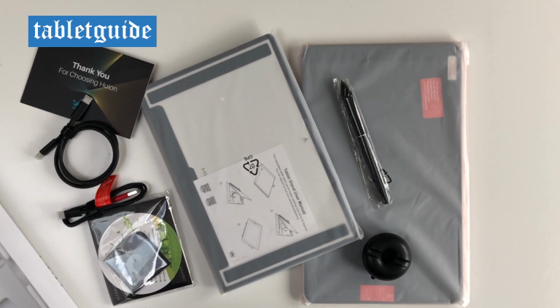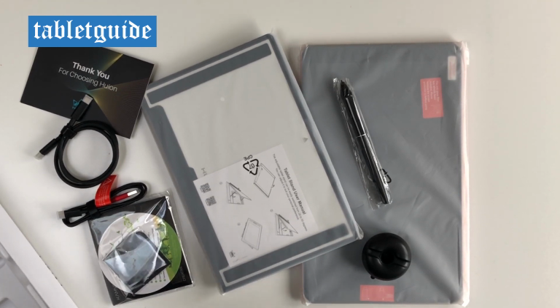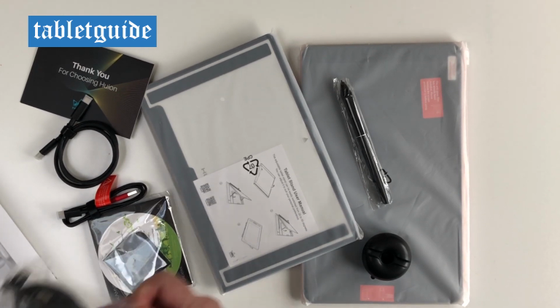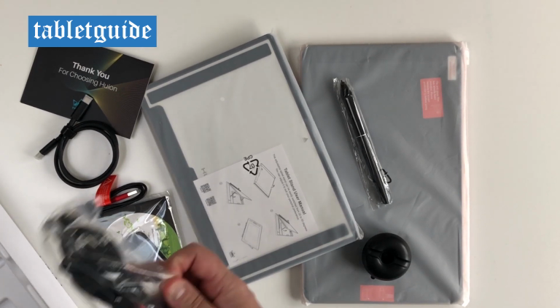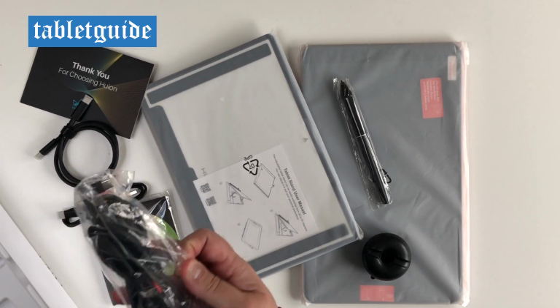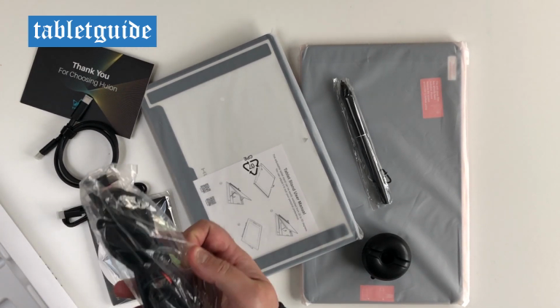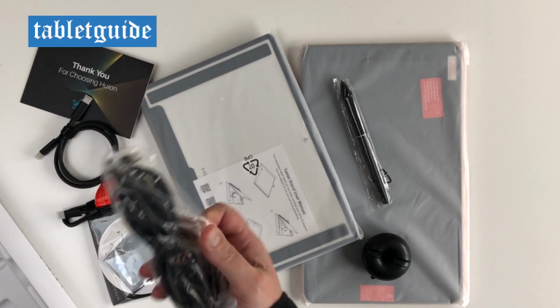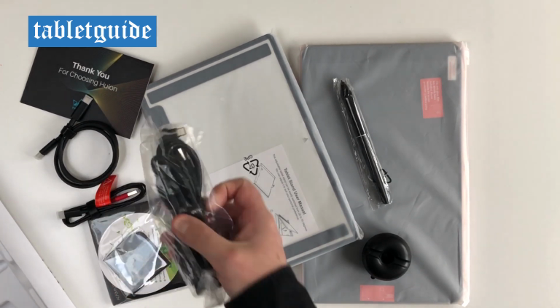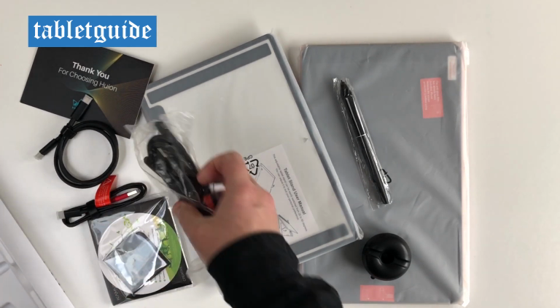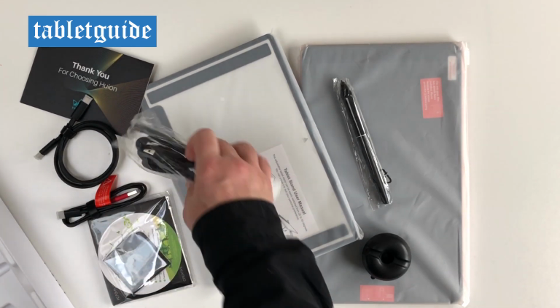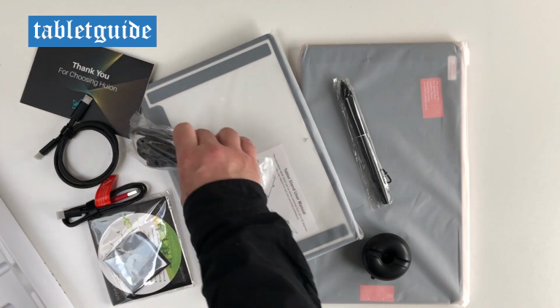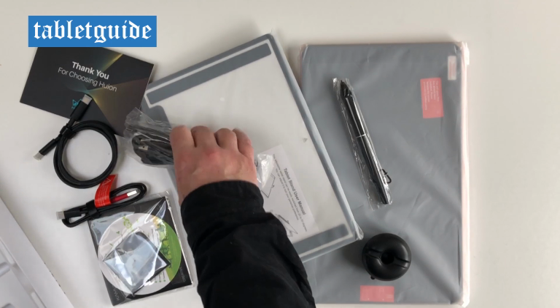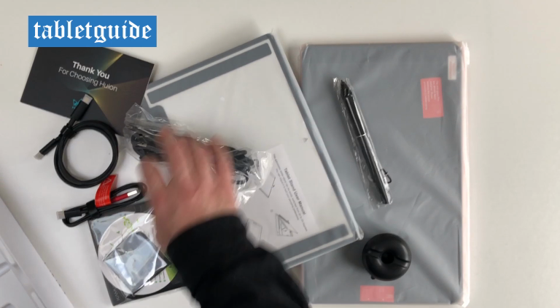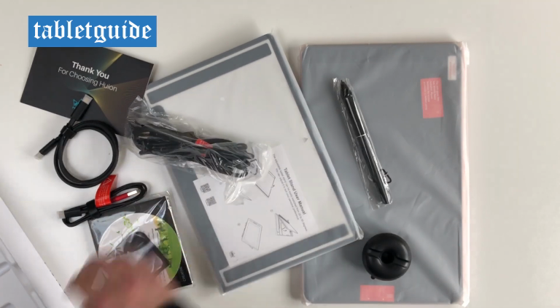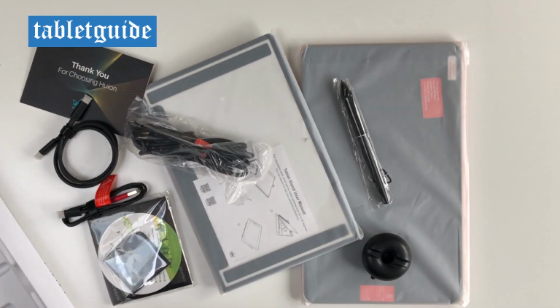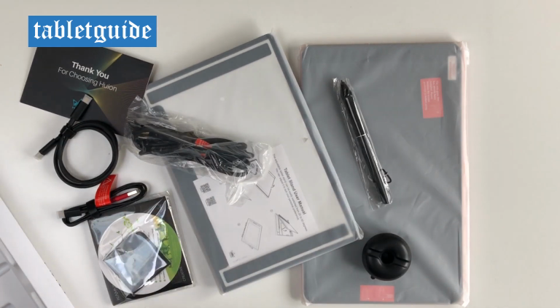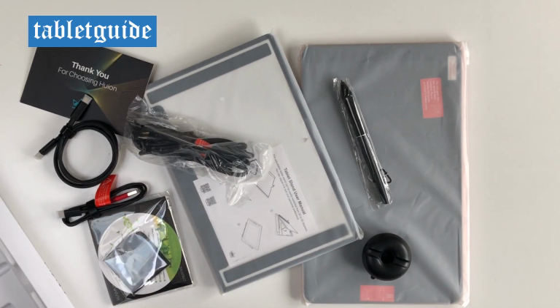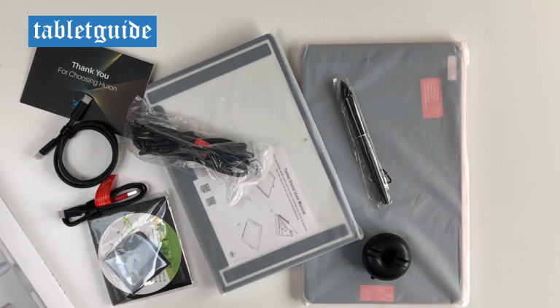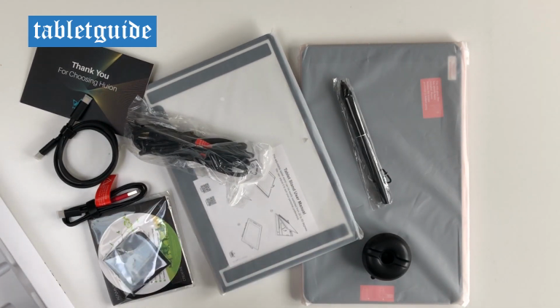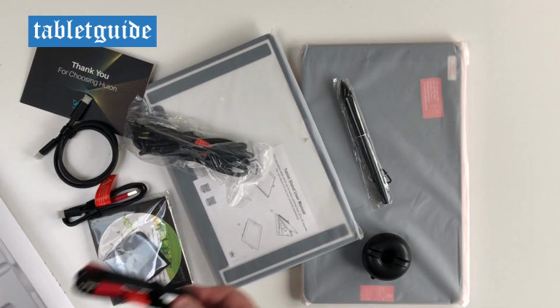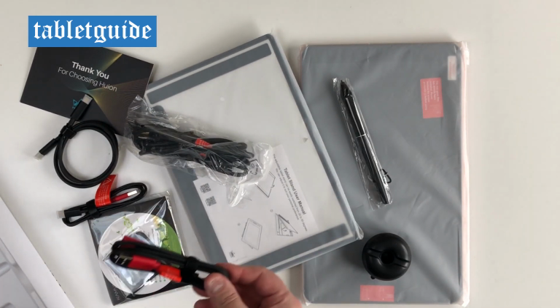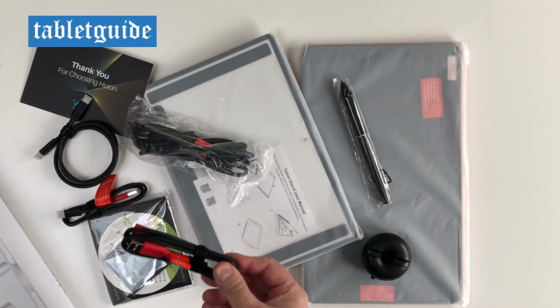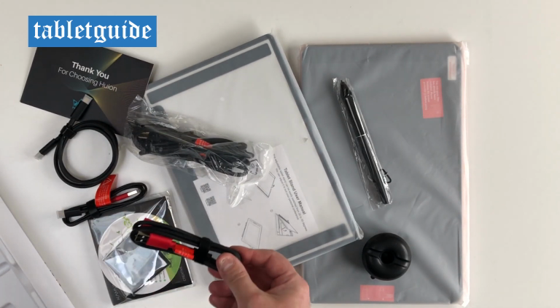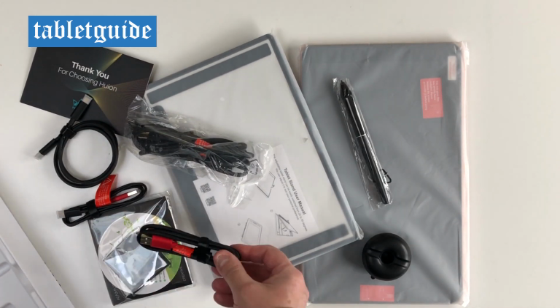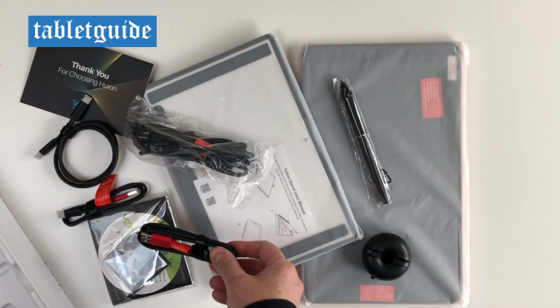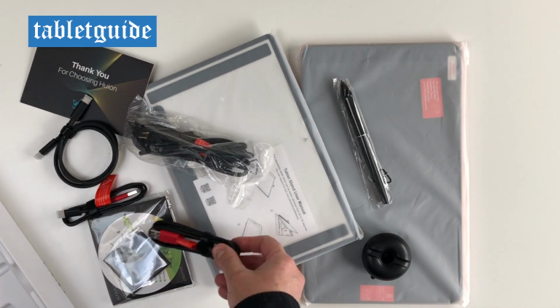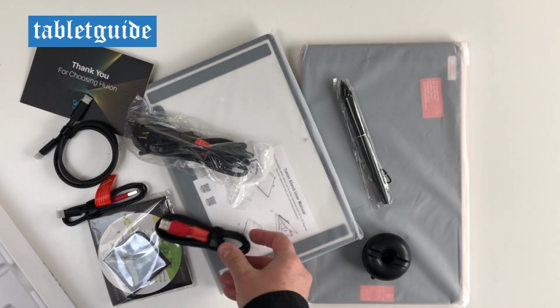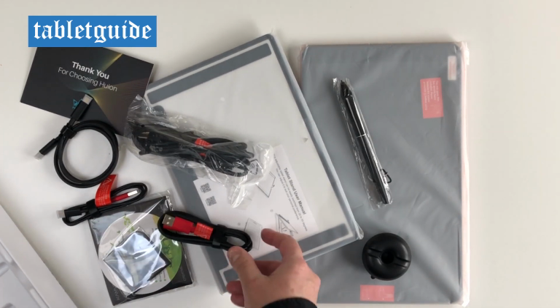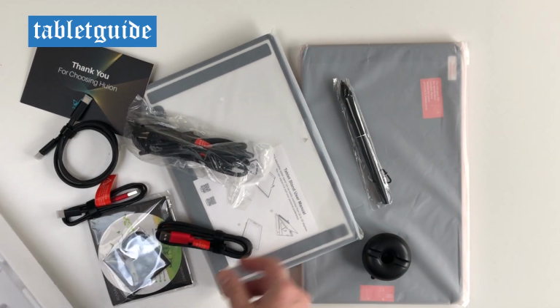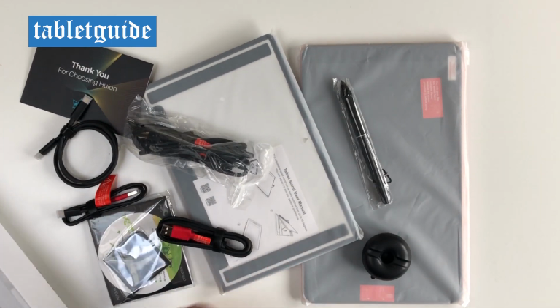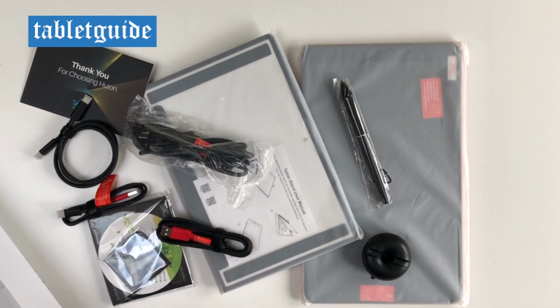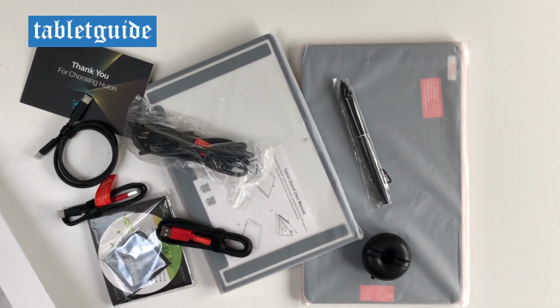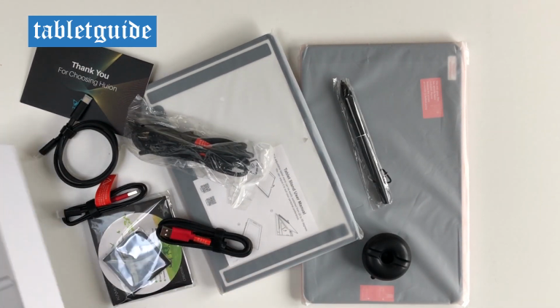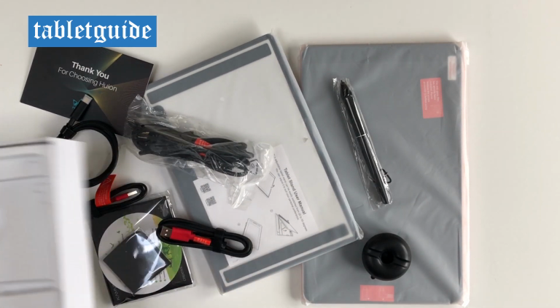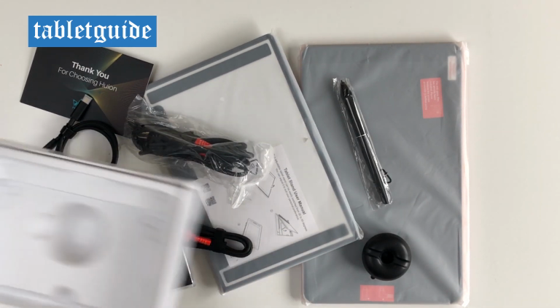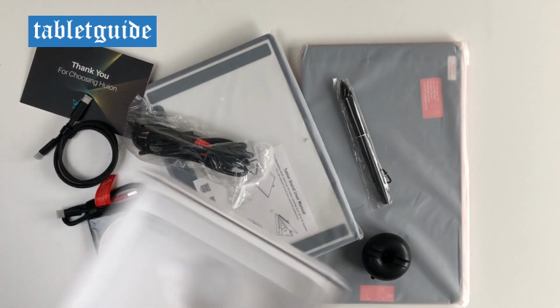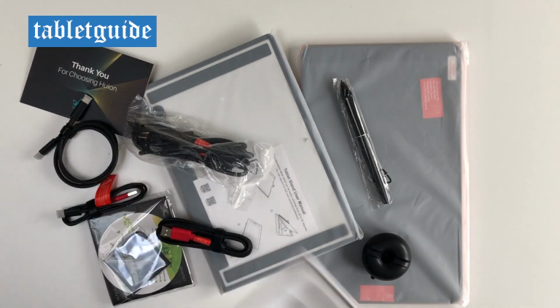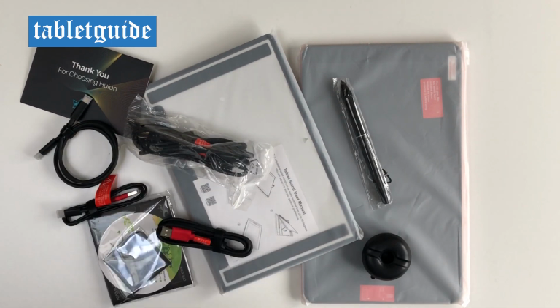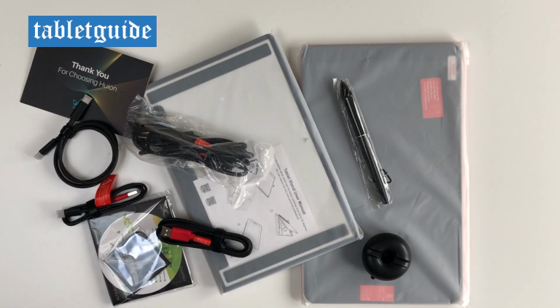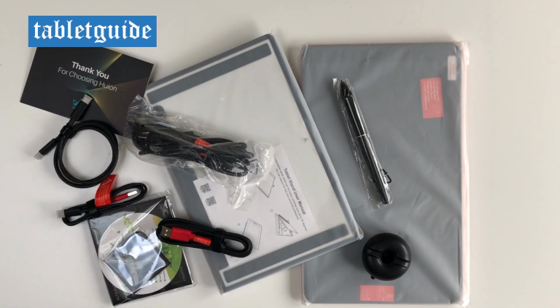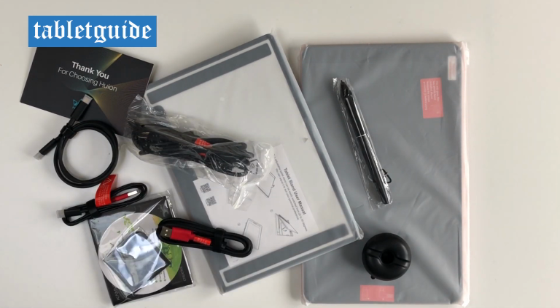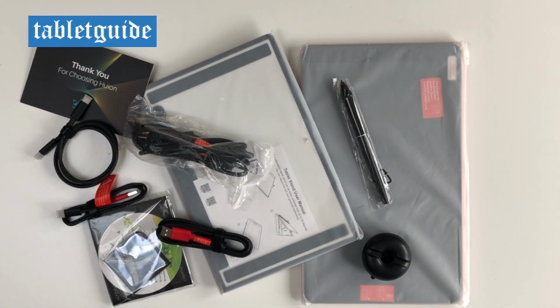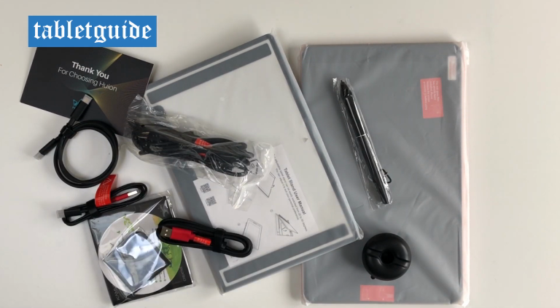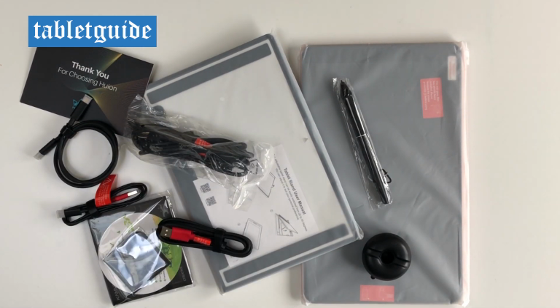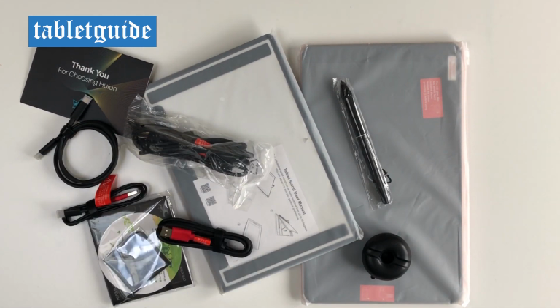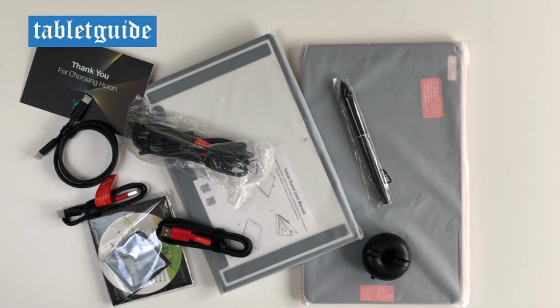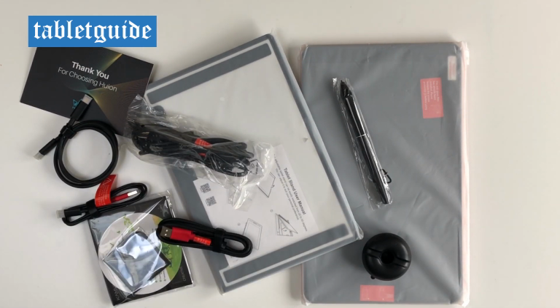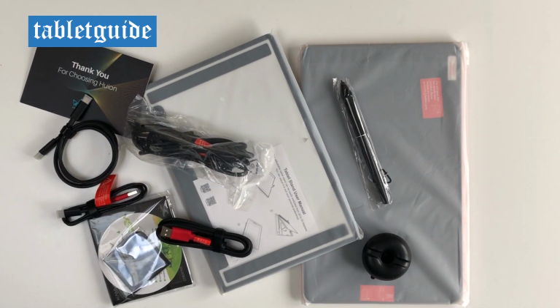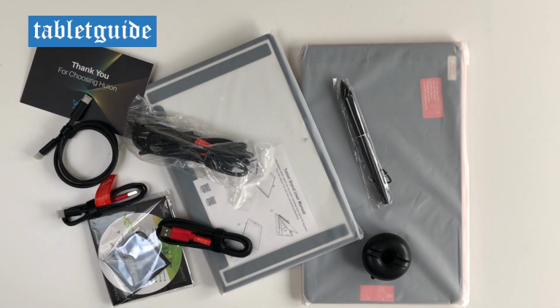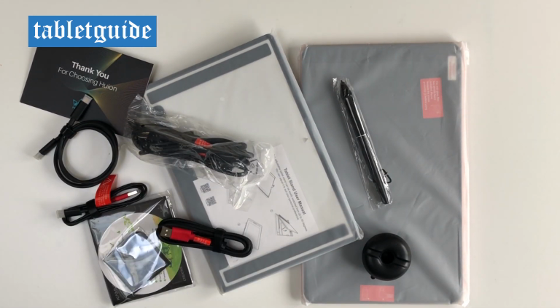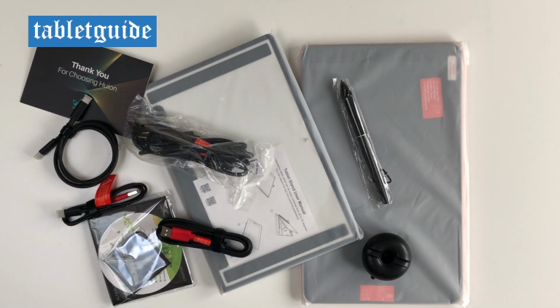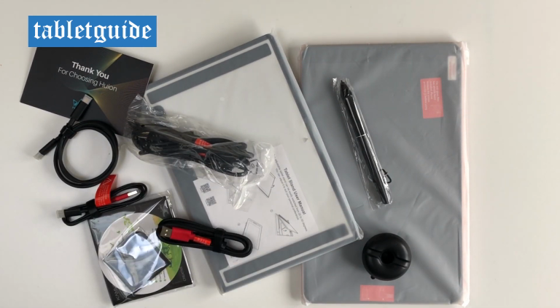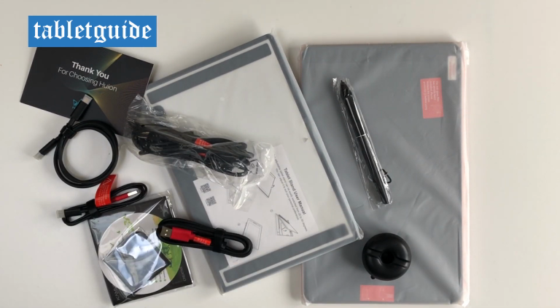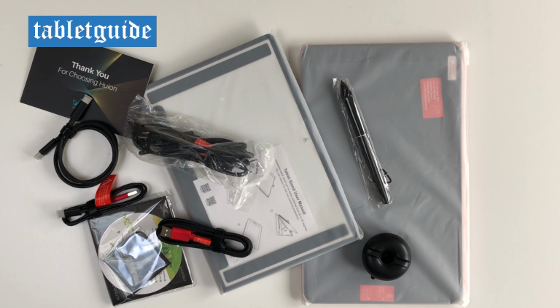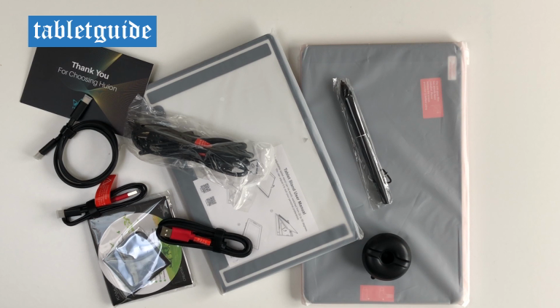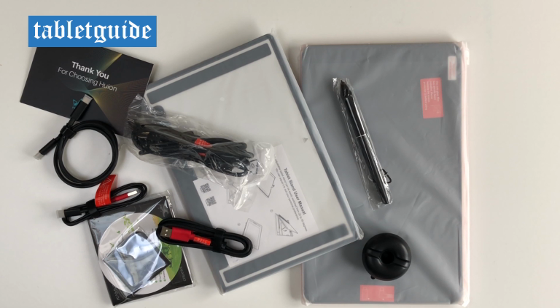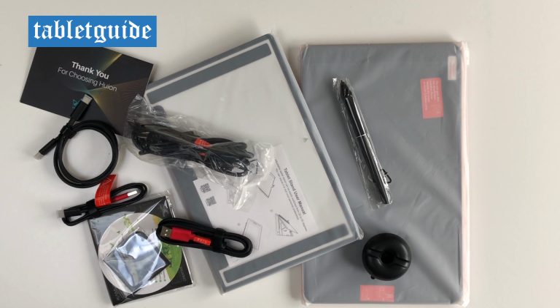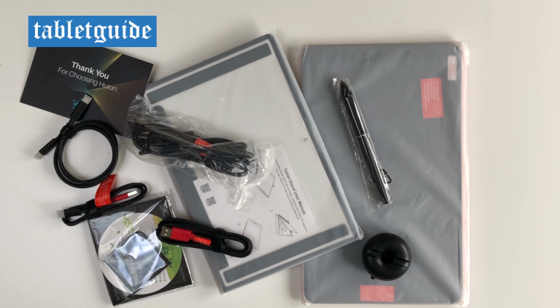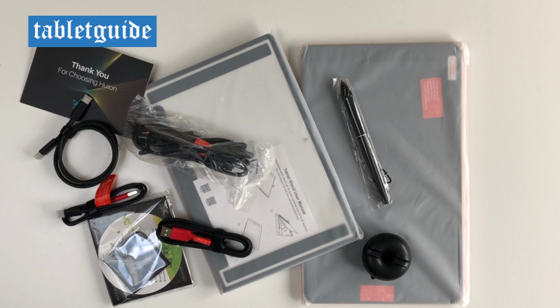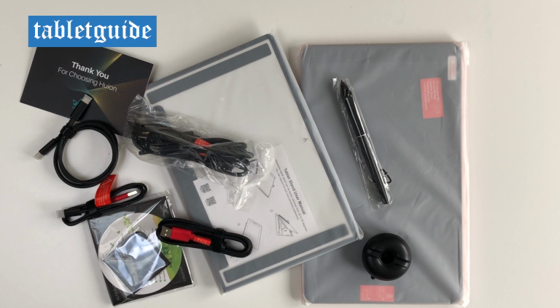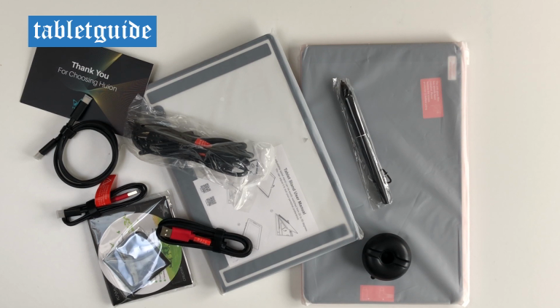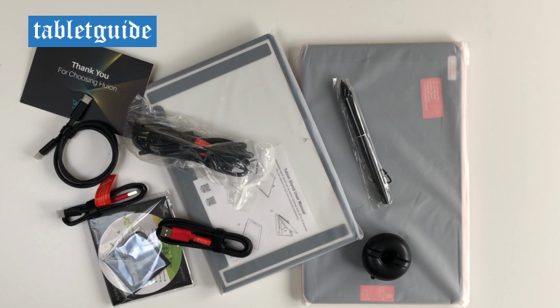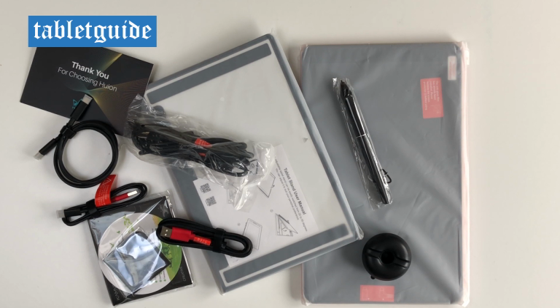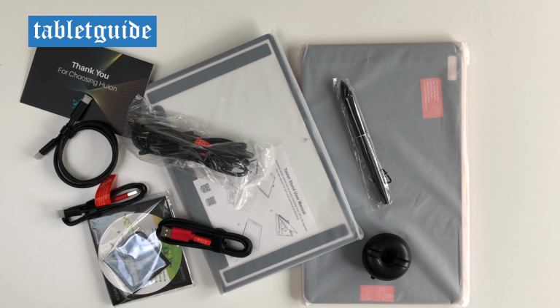The Canvas 12 comes in two colours: Starfish Orange and Cosmo Black. I went with orange, but the specs are exactly the same.